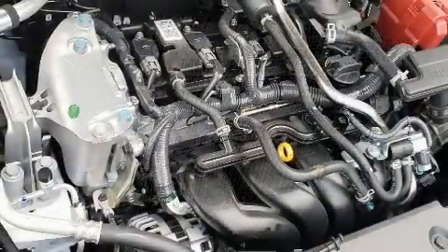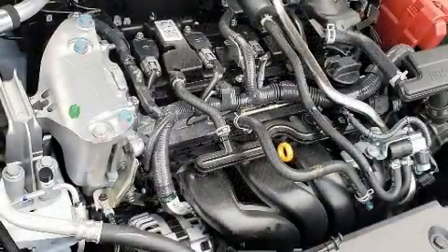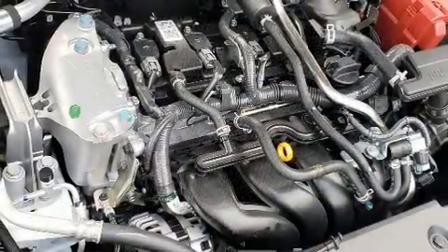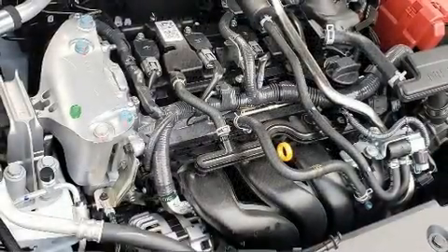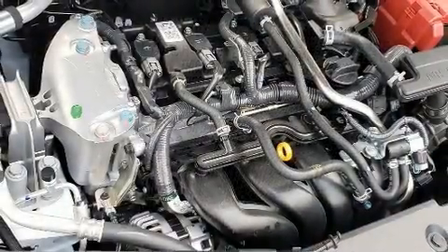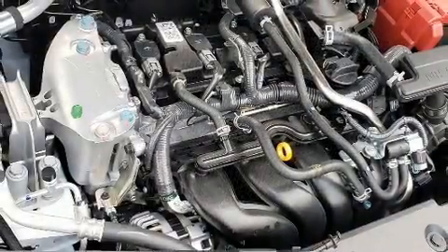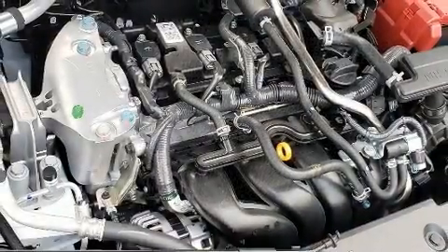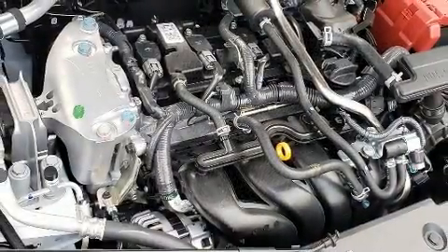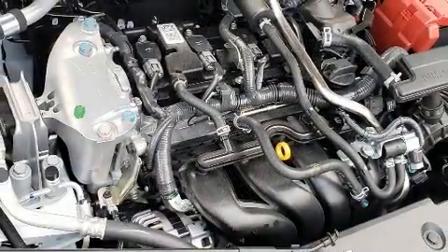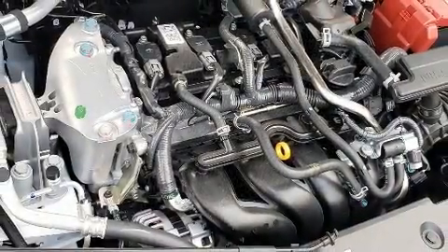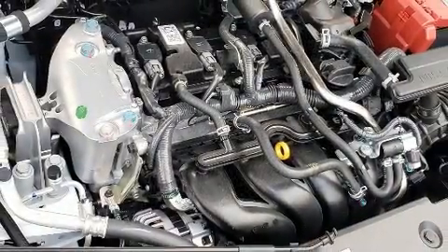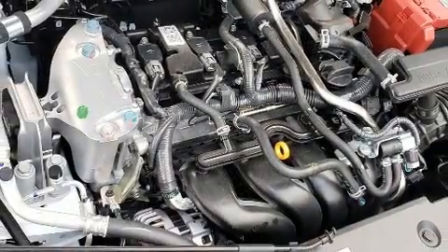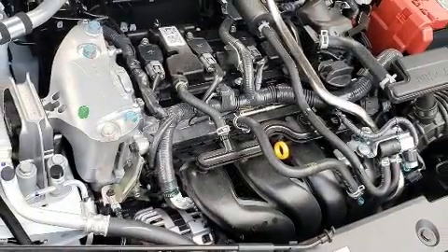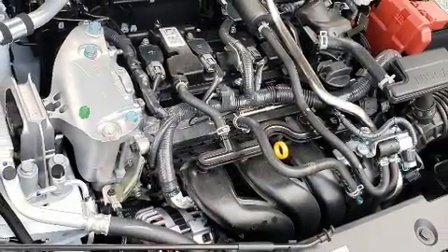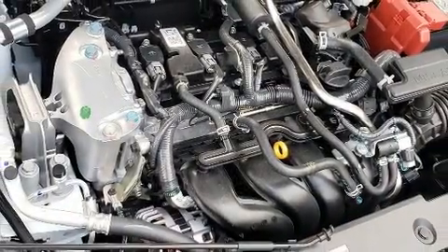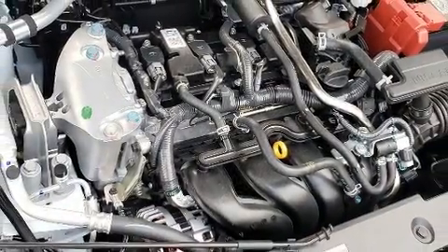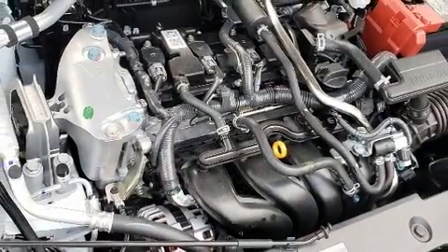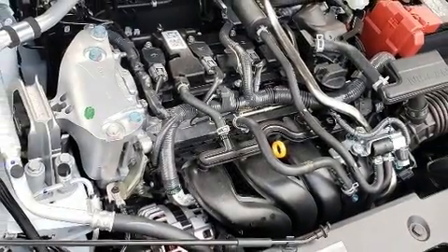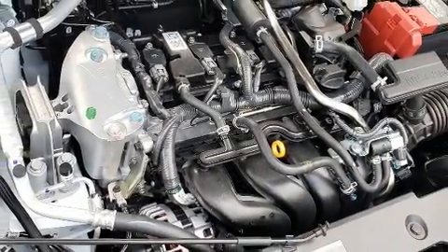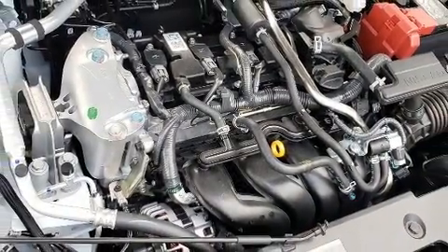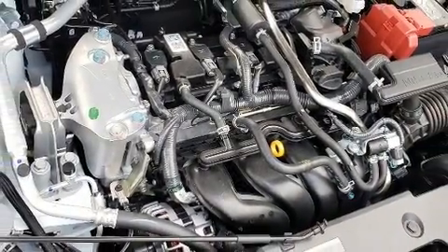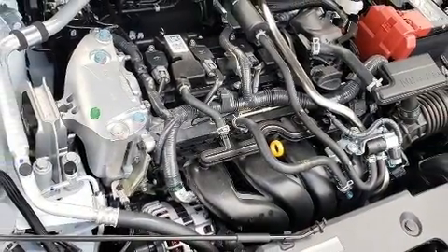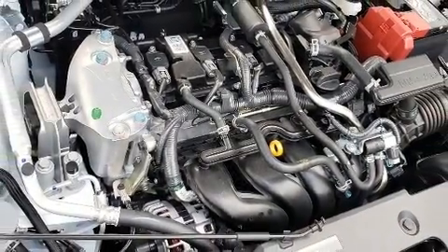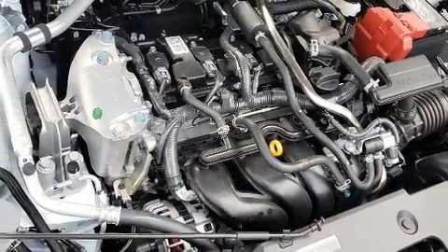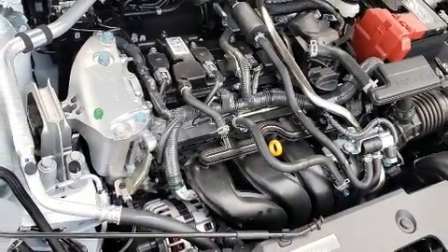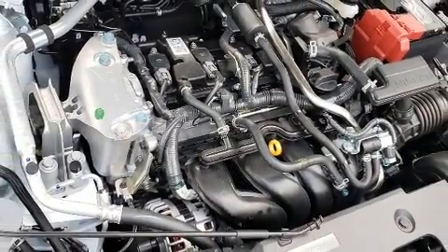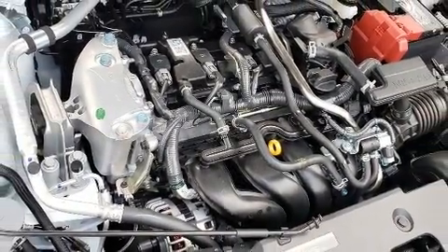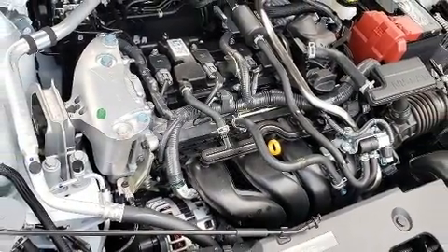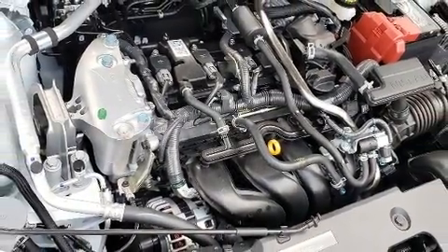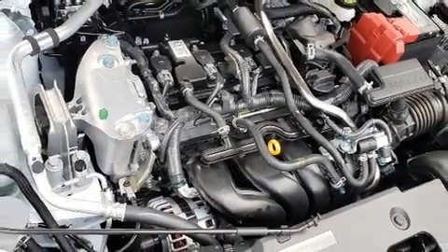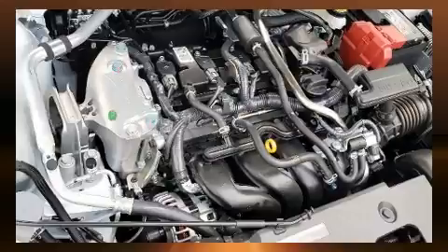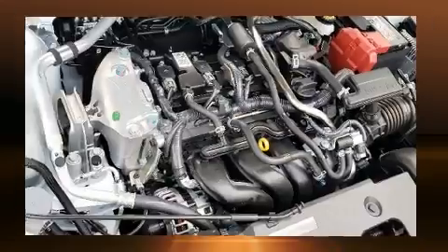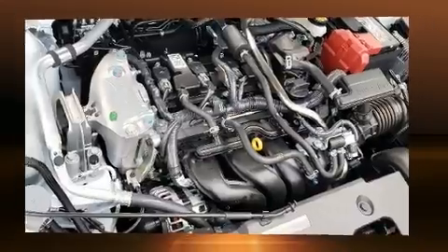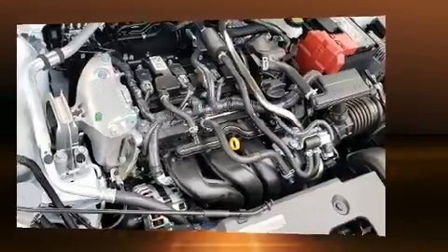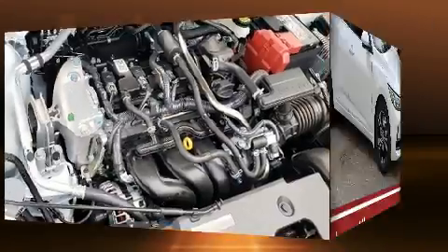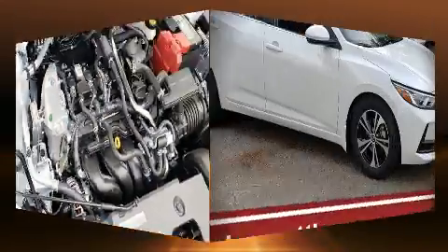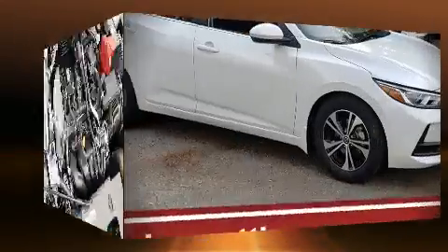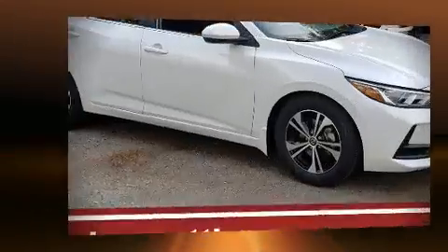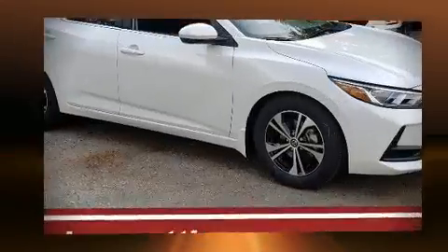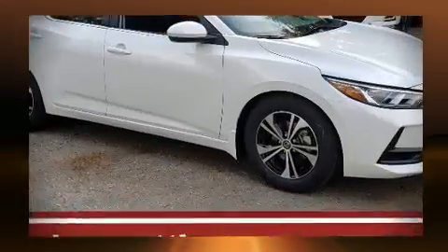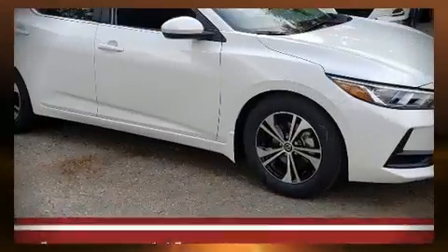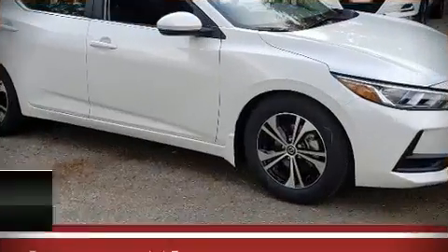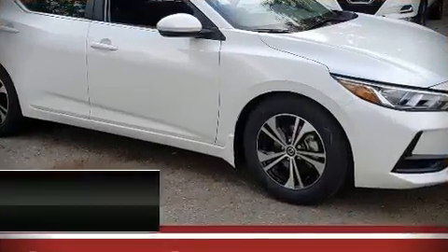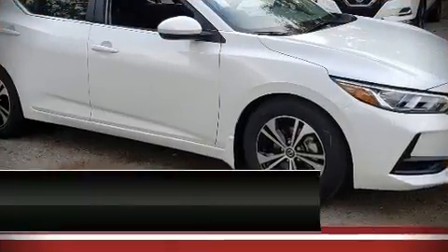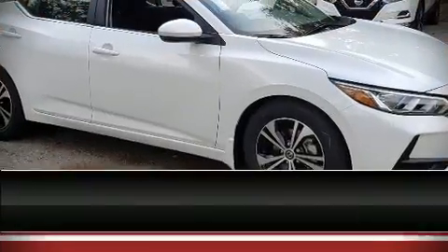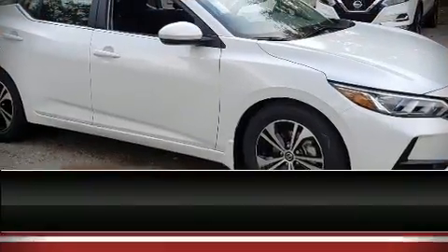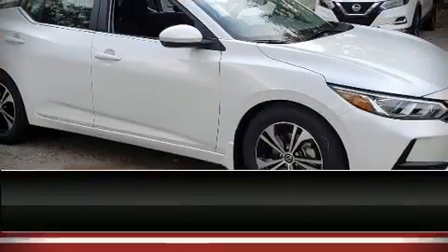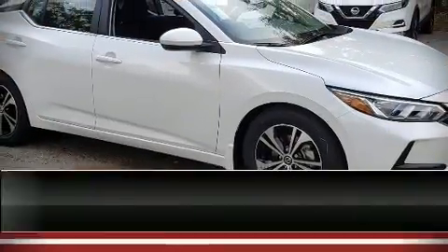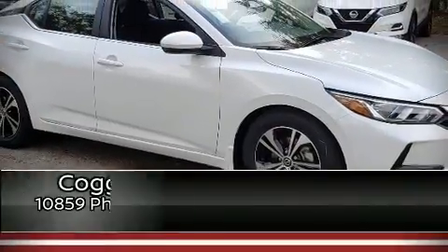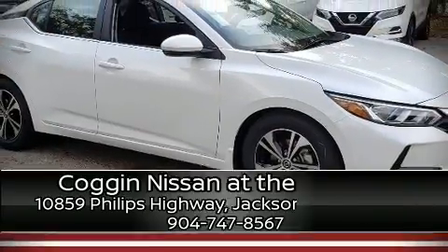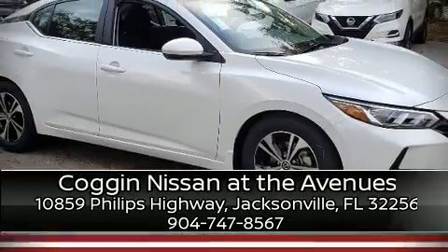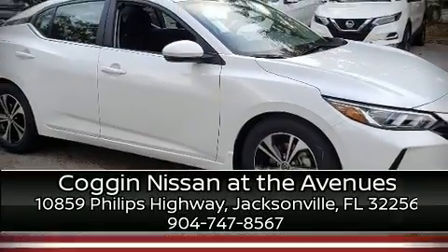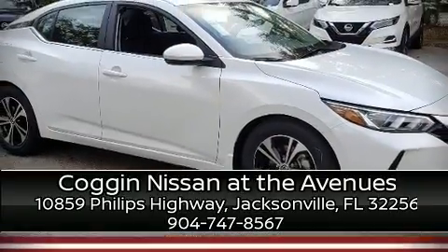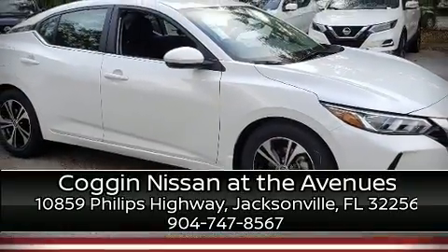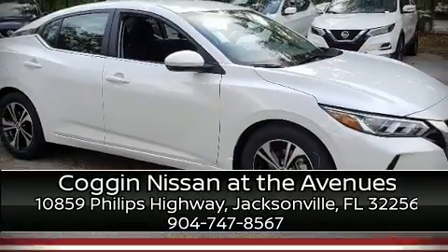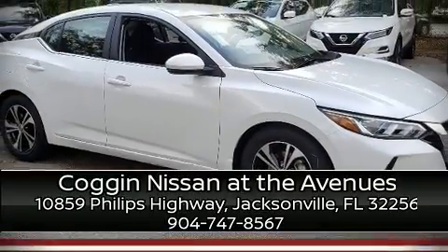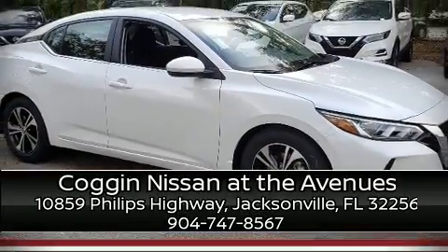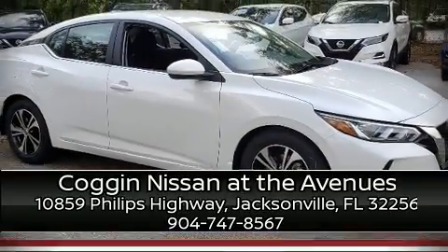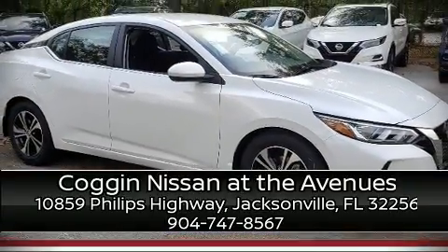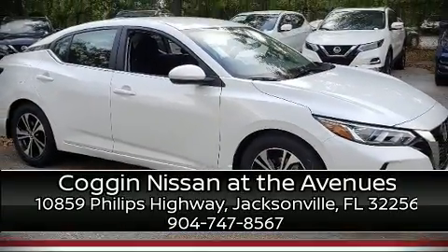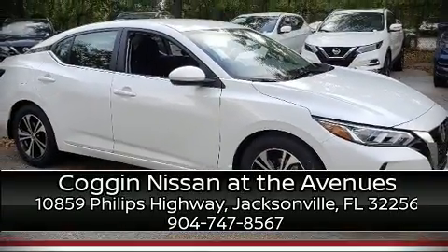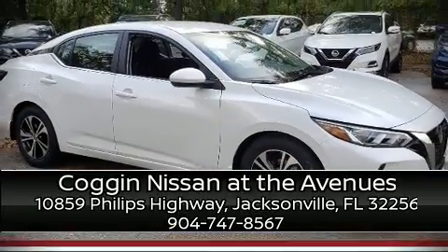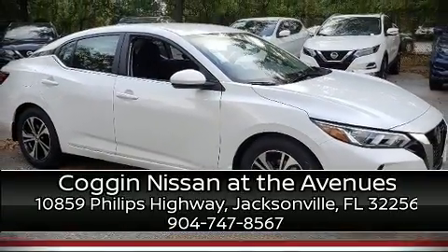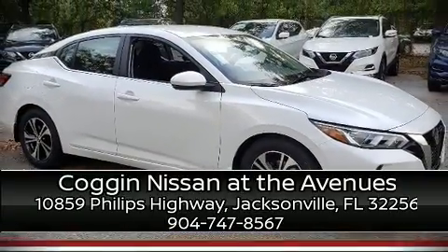Our sales staff will help you find the vehicle that you've been searching for. Stop by our dealership or give us a call for more information. Thank you.